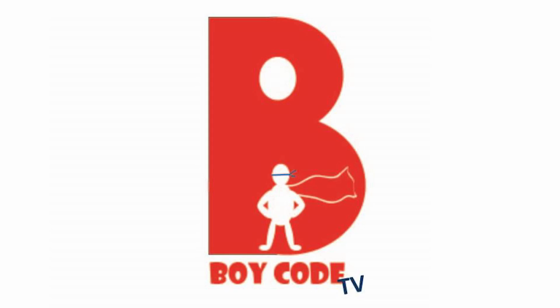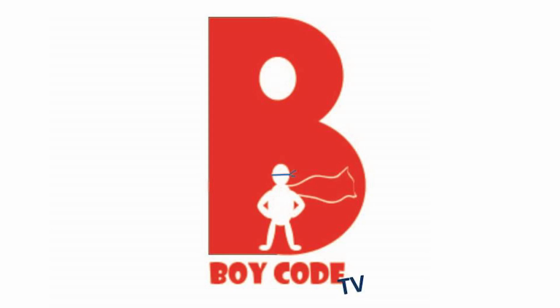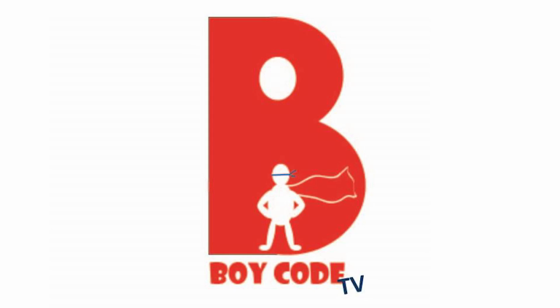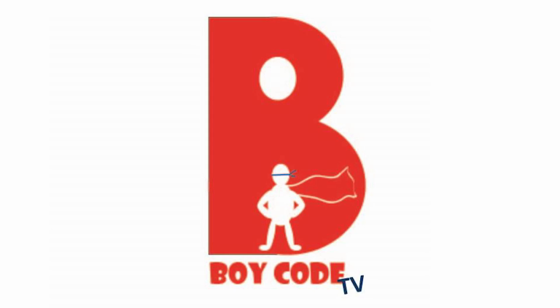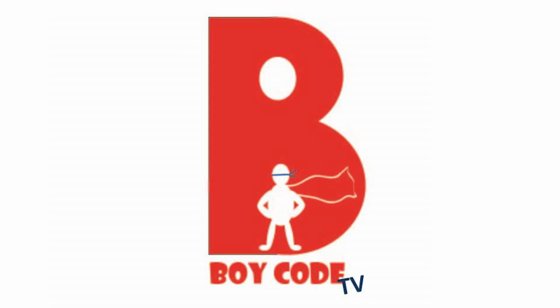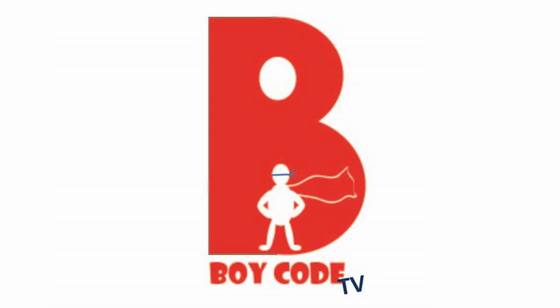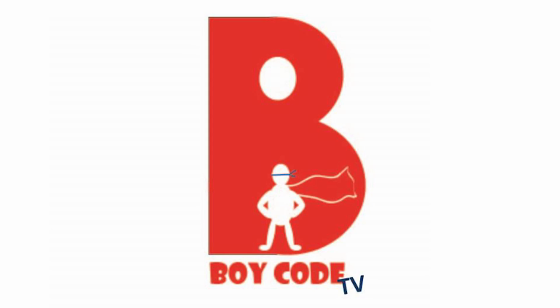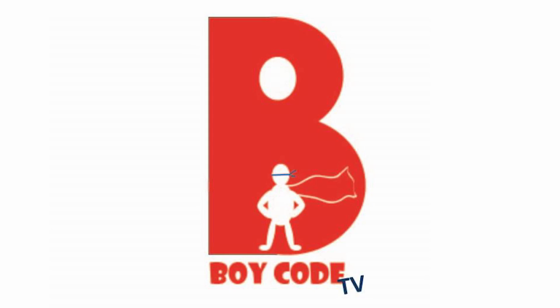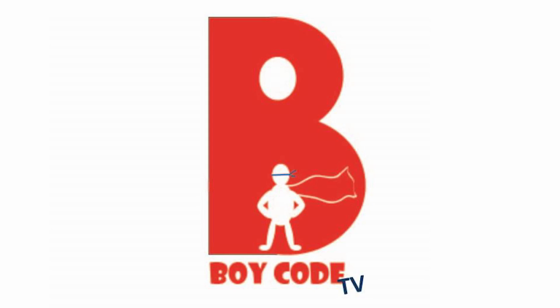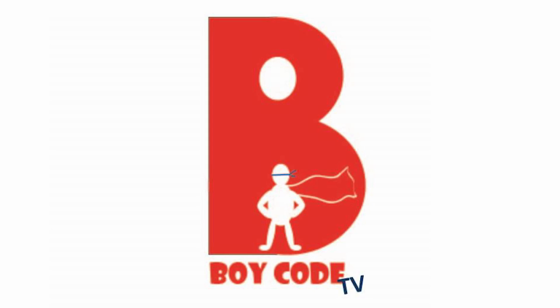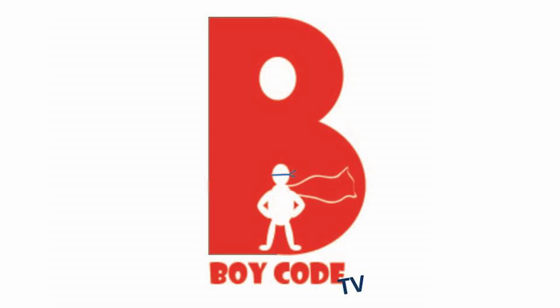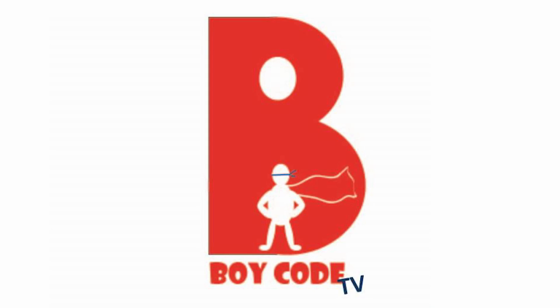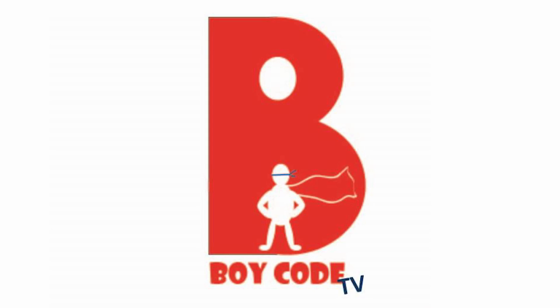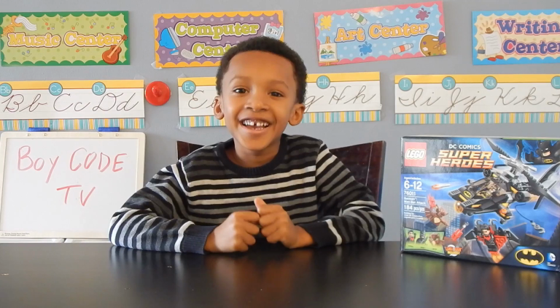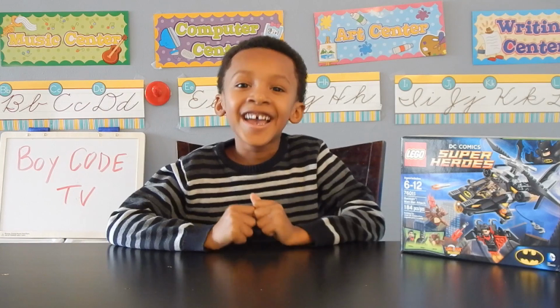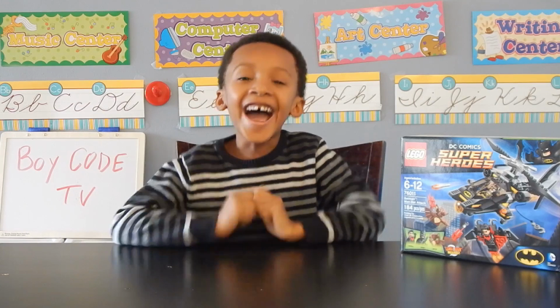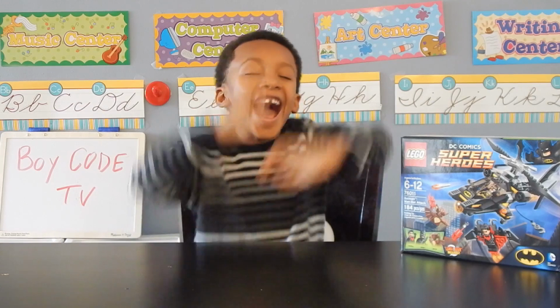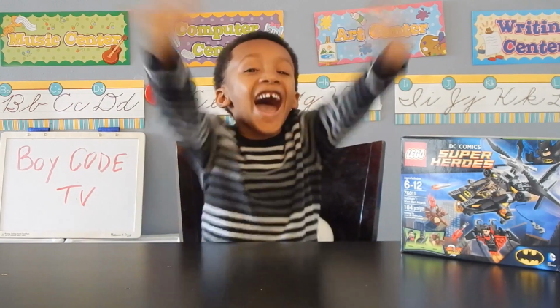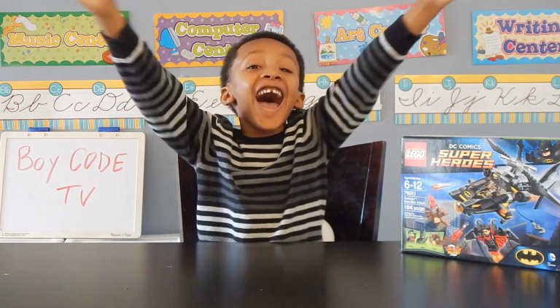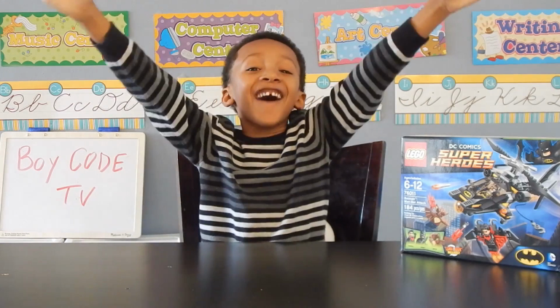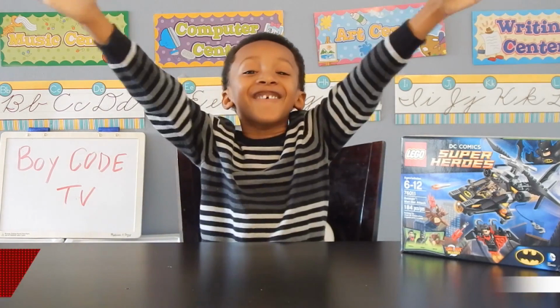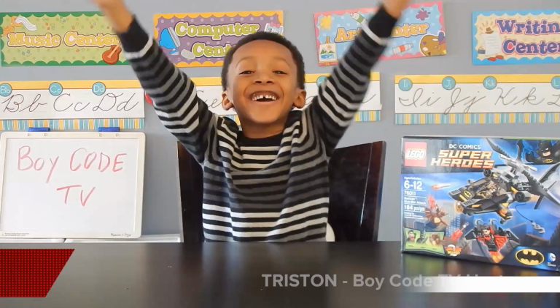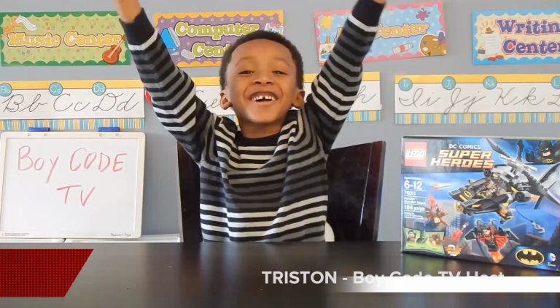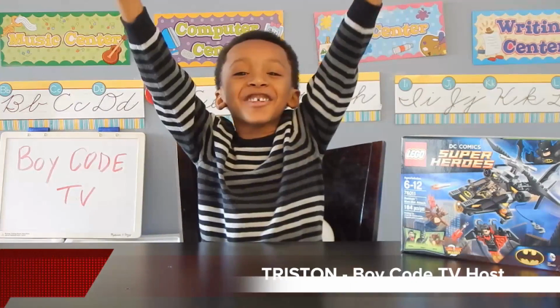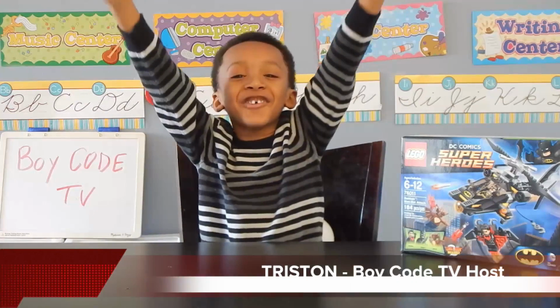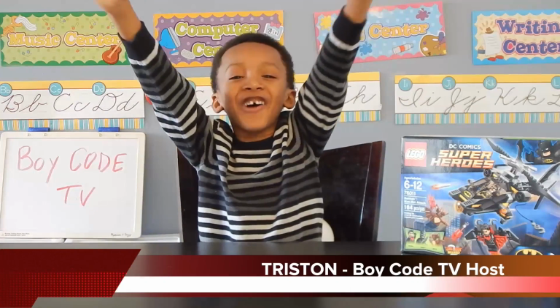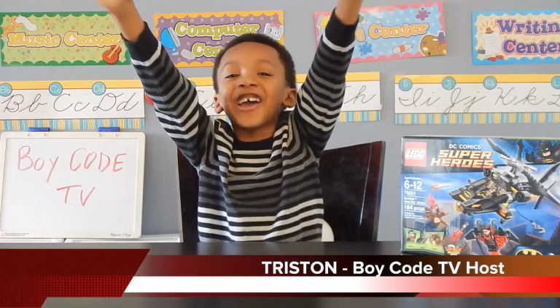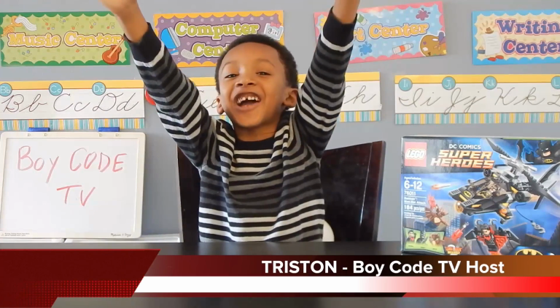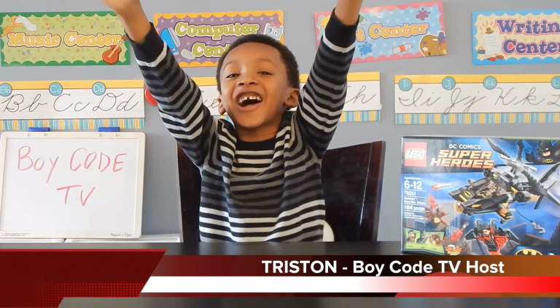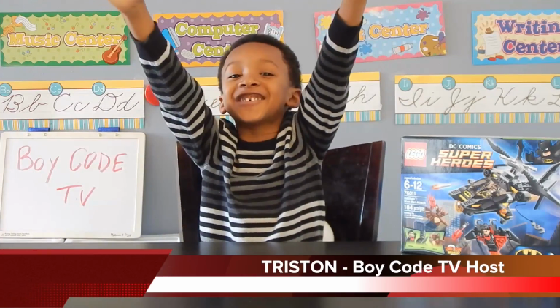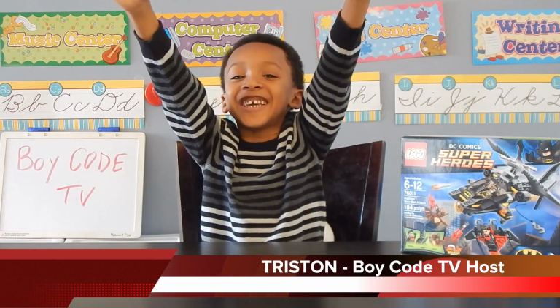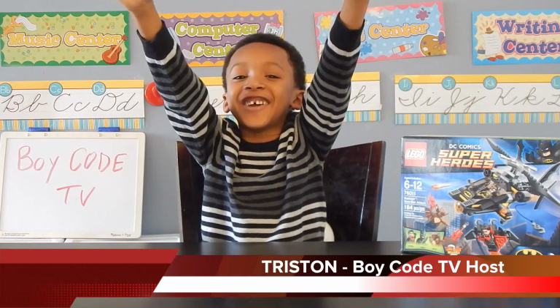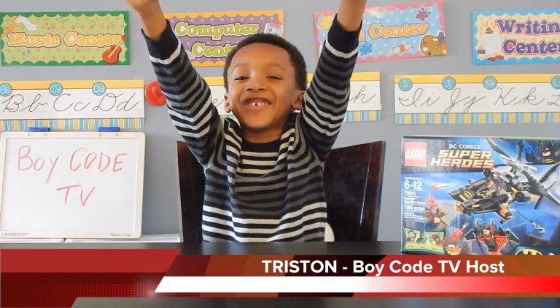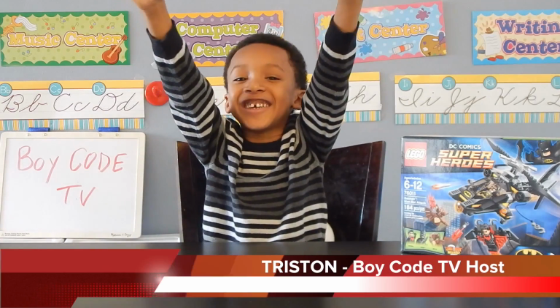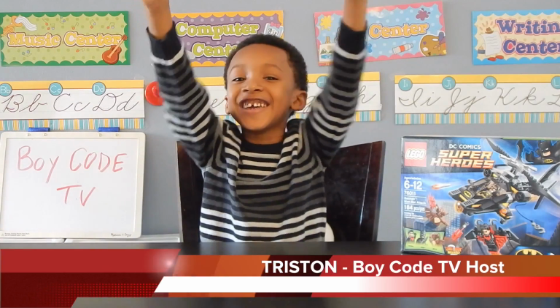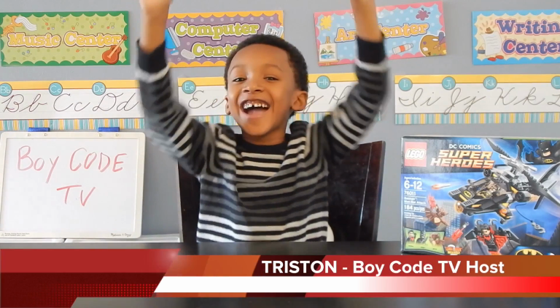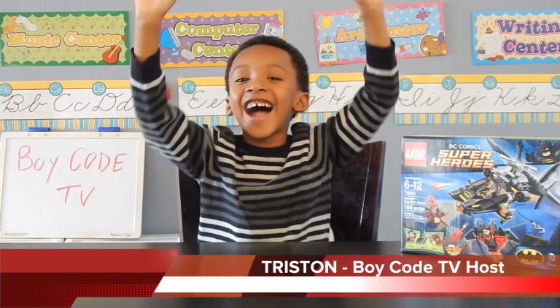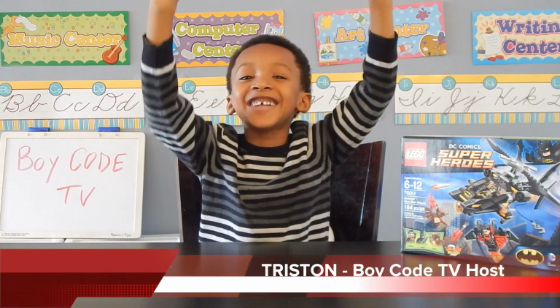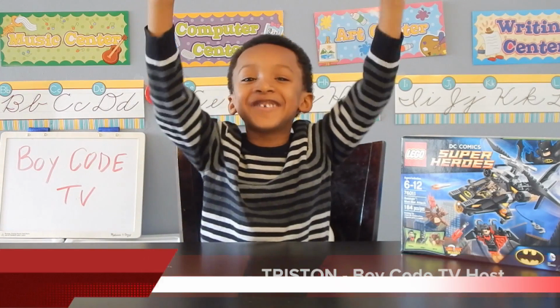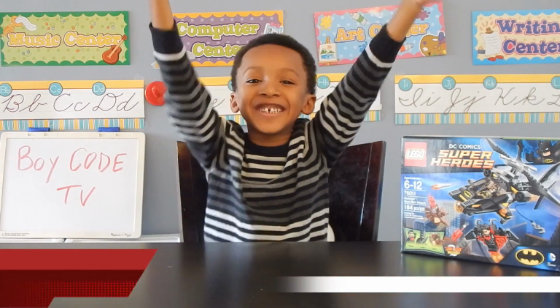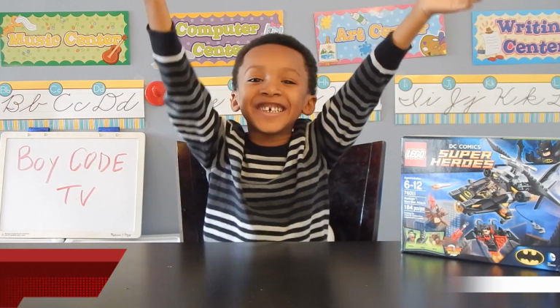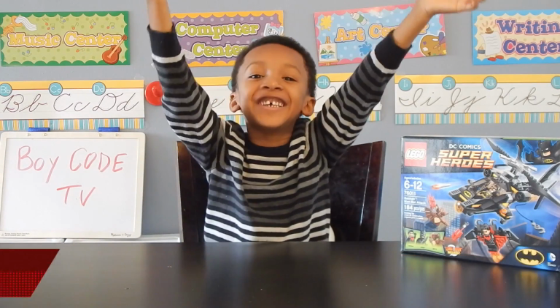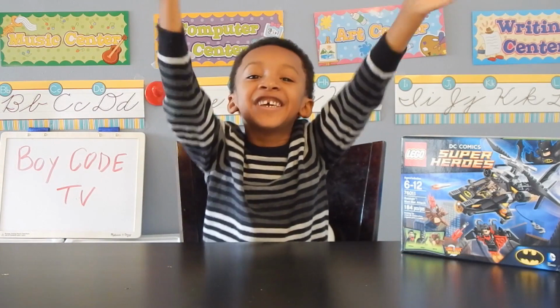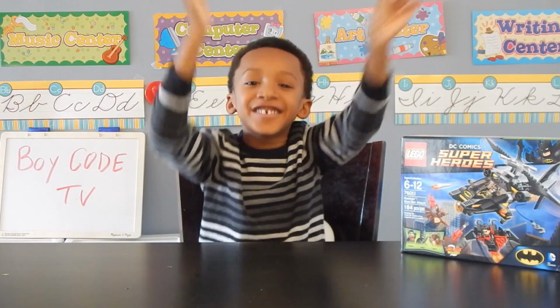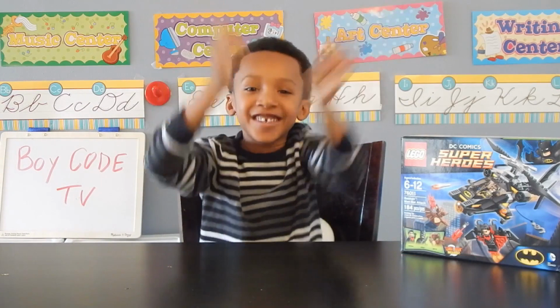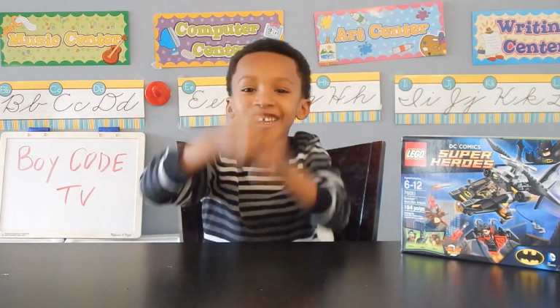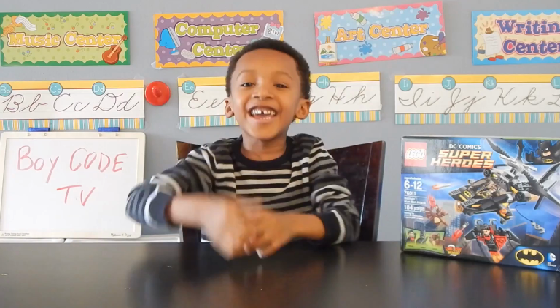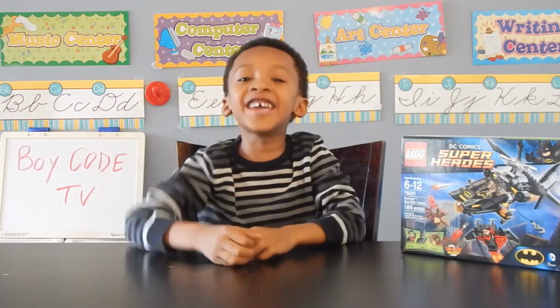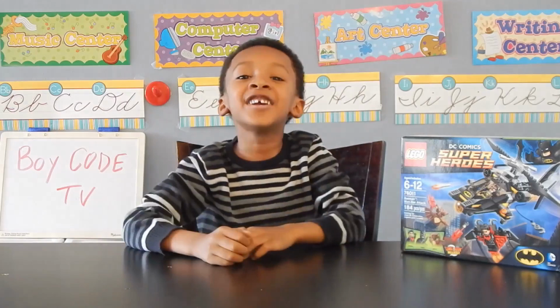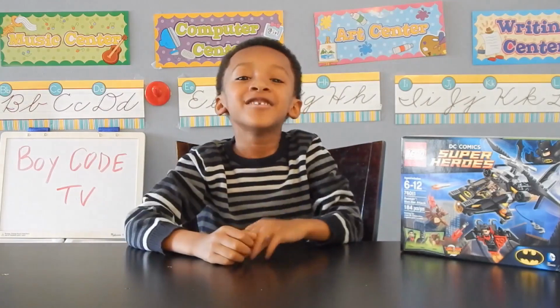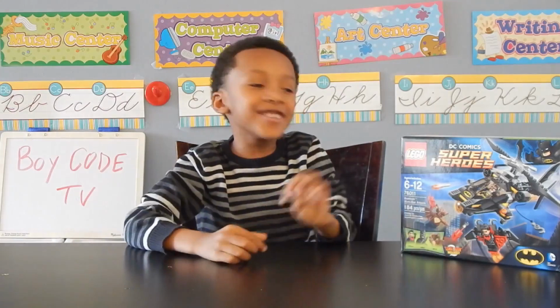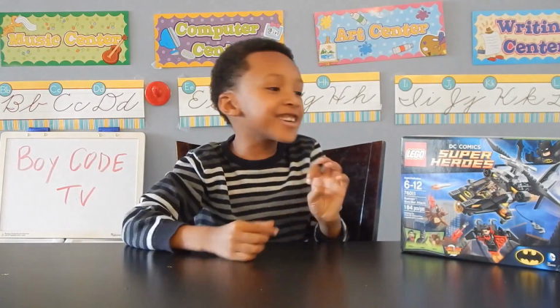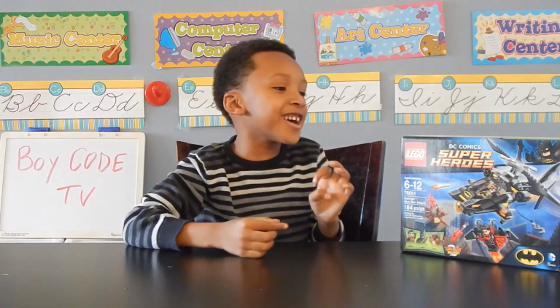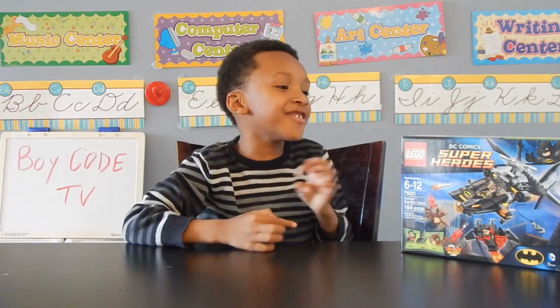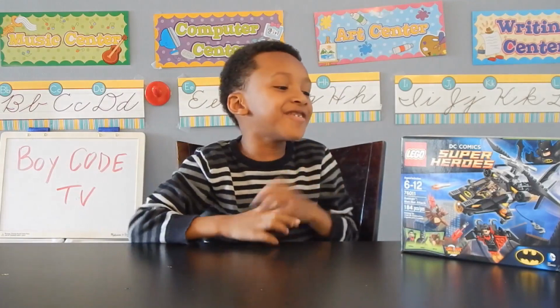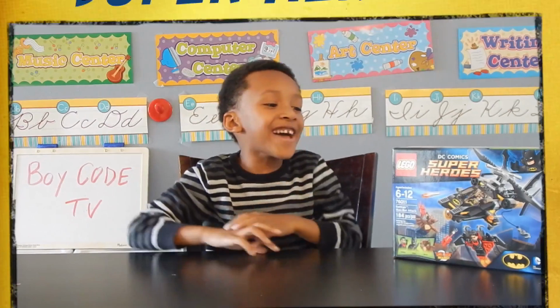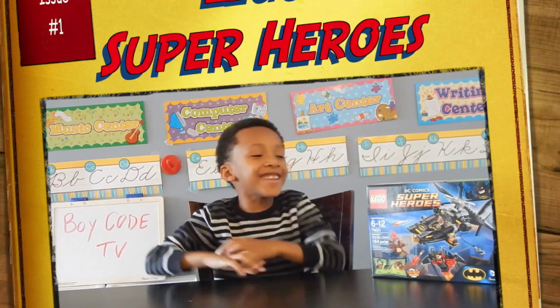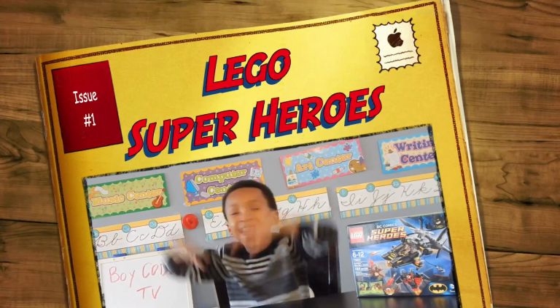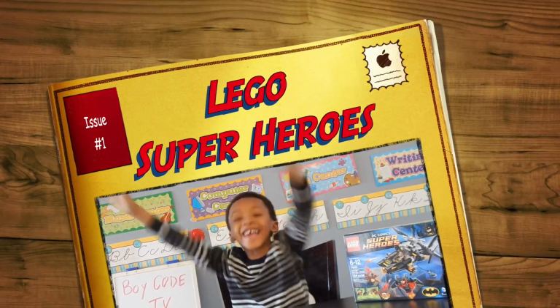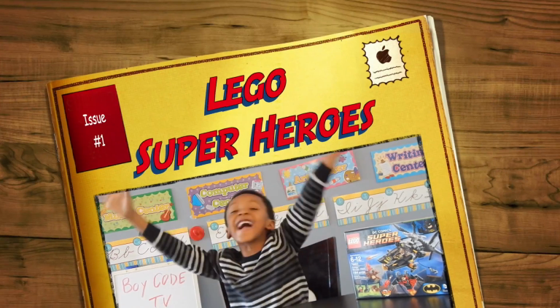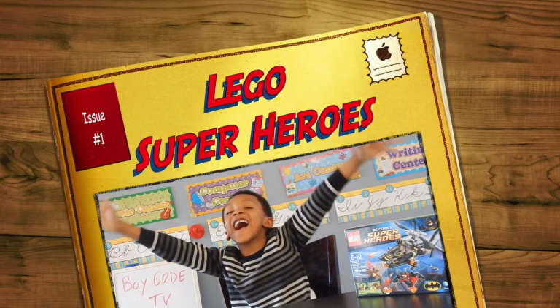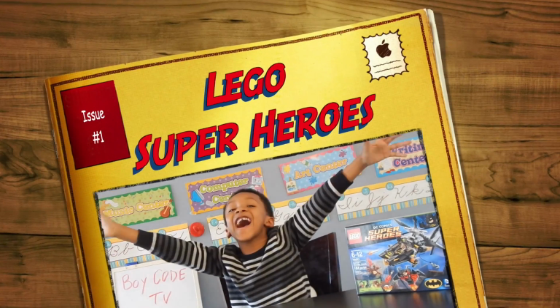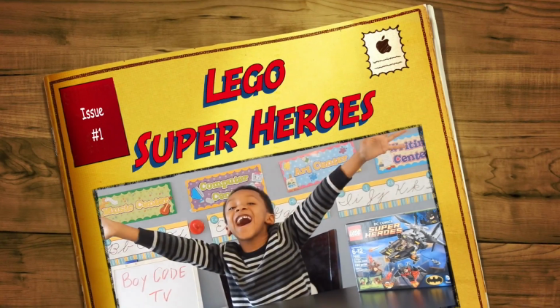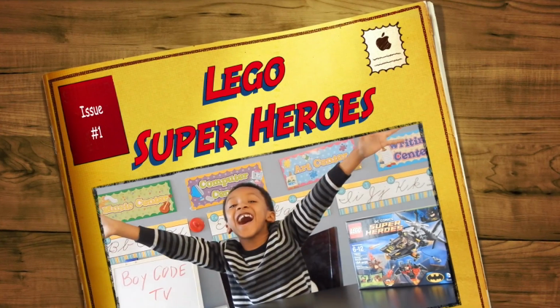Boycott TV! Hi! Welcome to Boycott TV! I'm Tristan. Today we're going to play Legos!